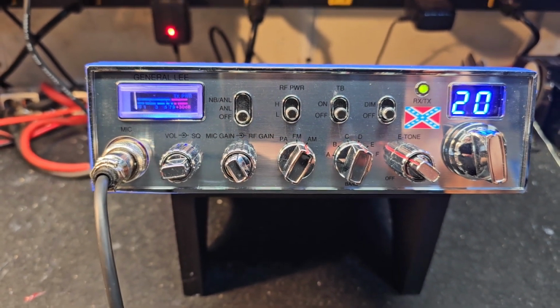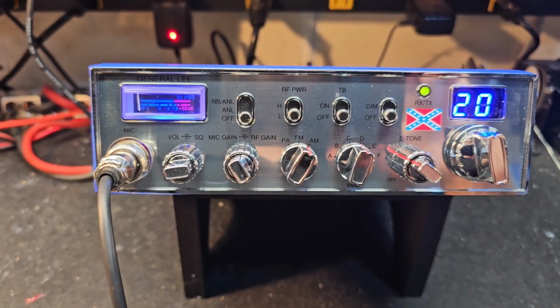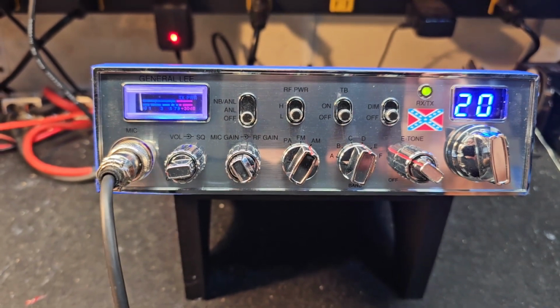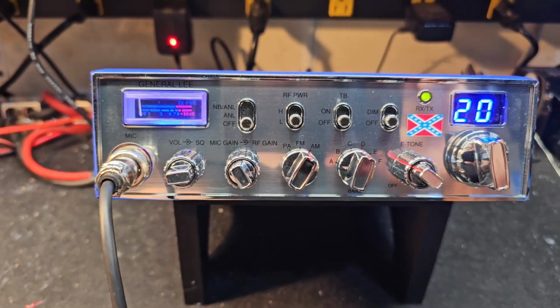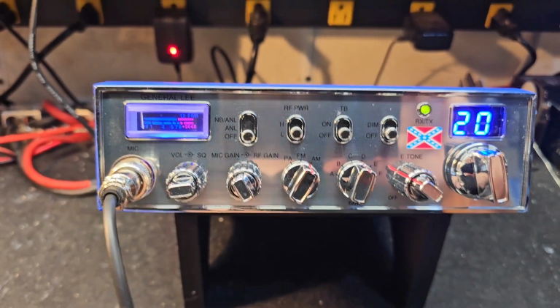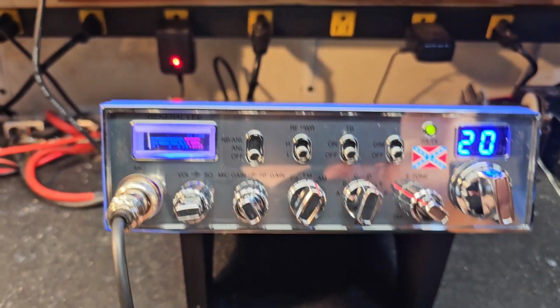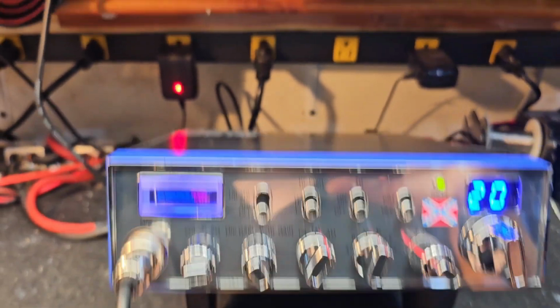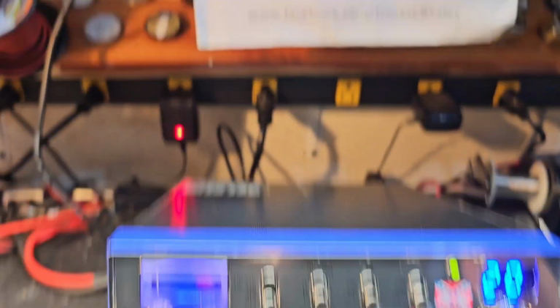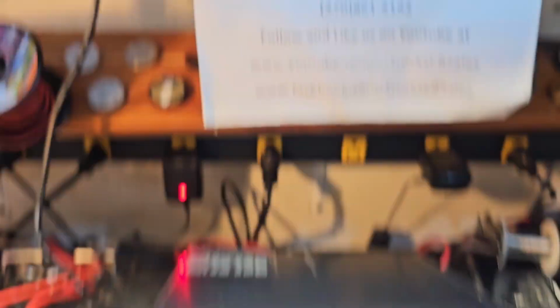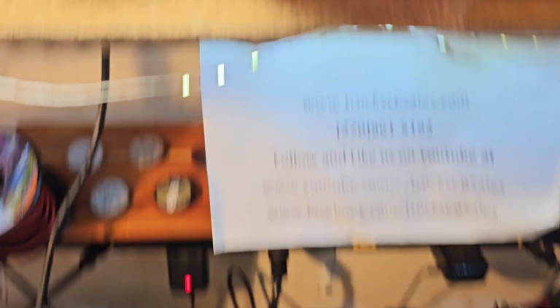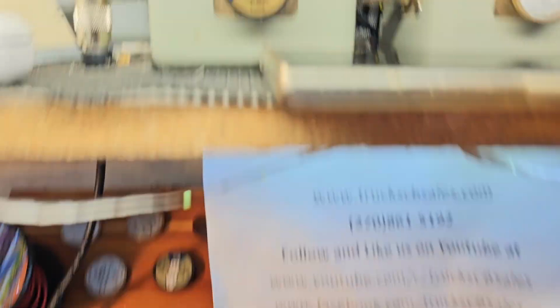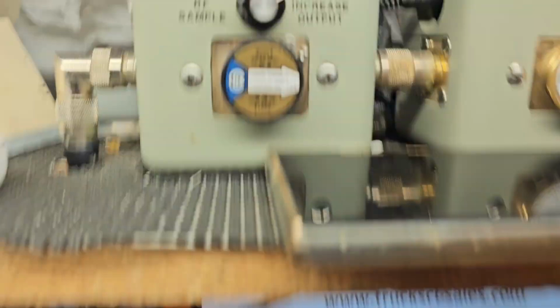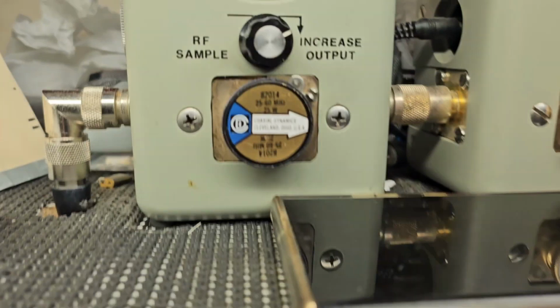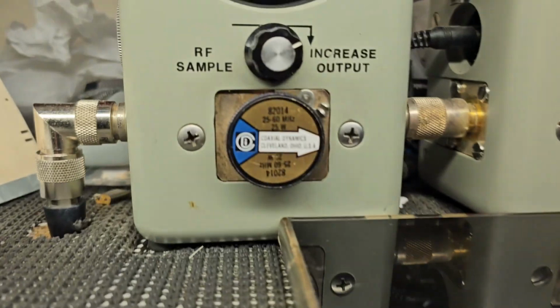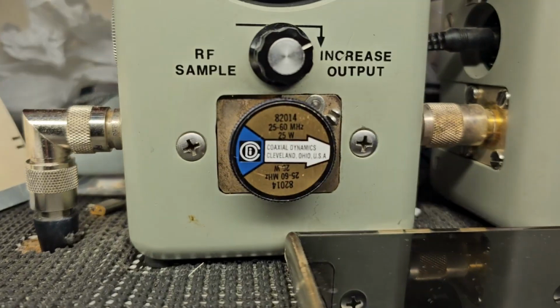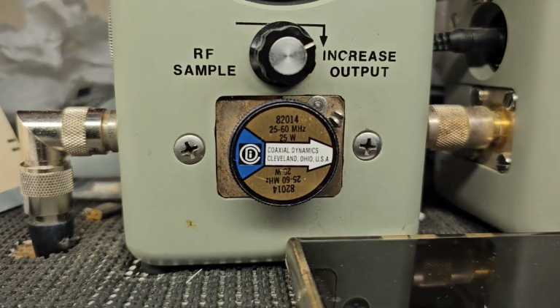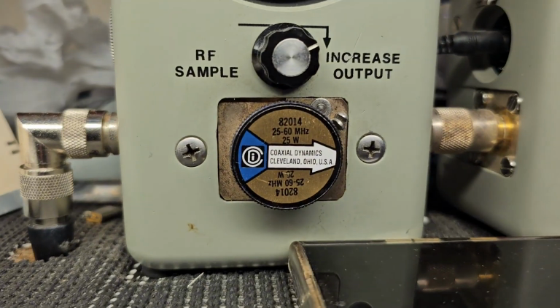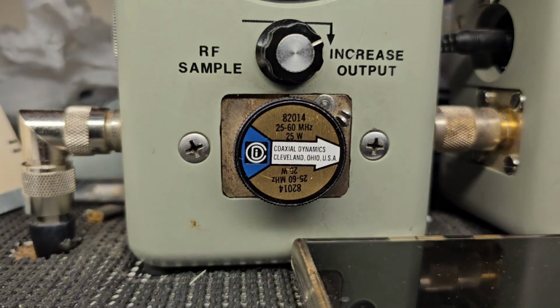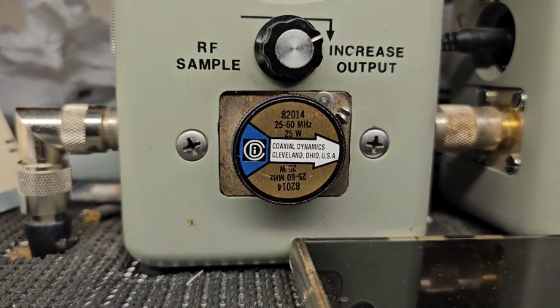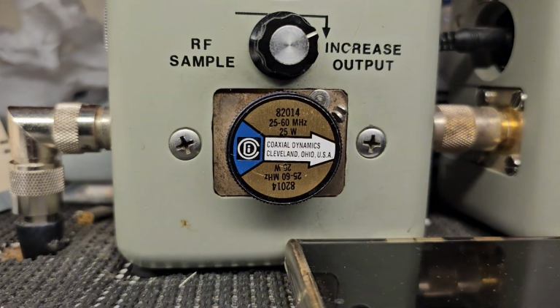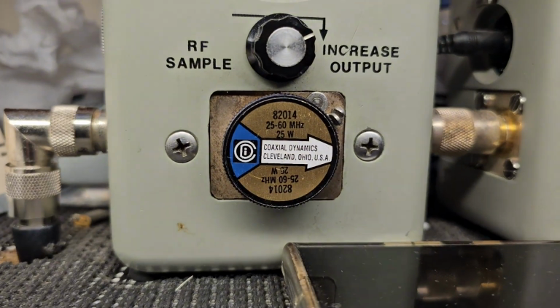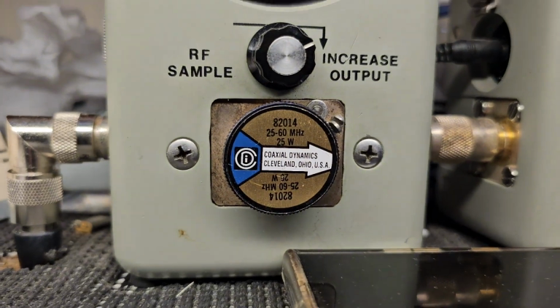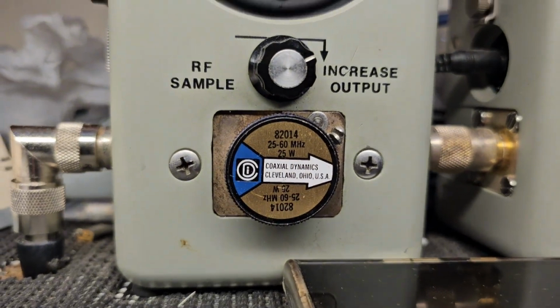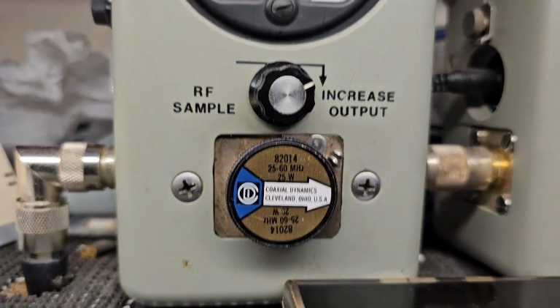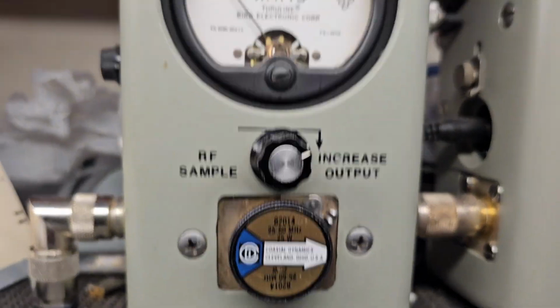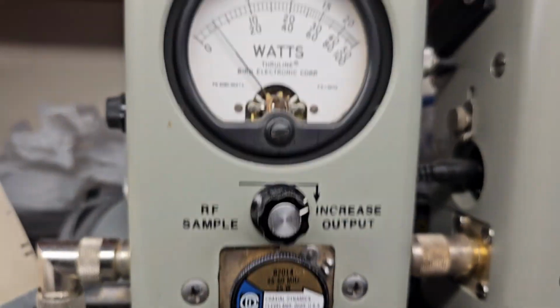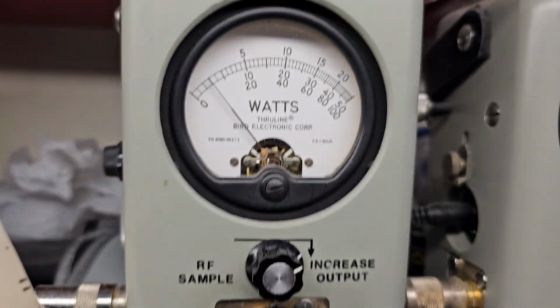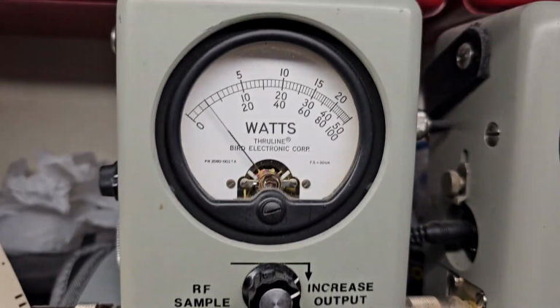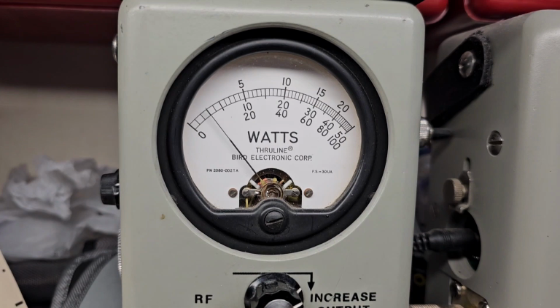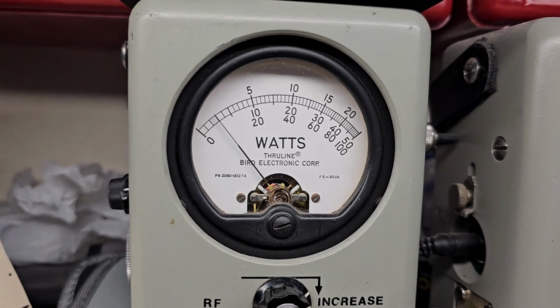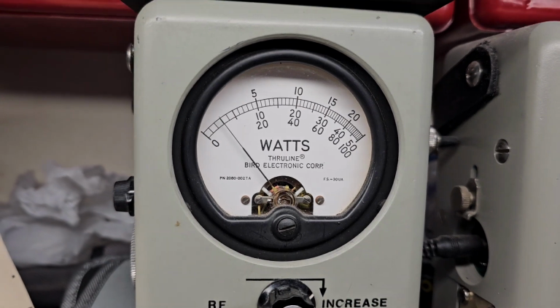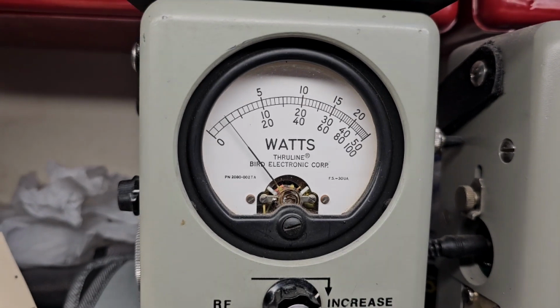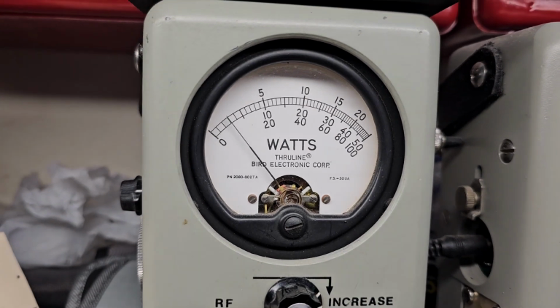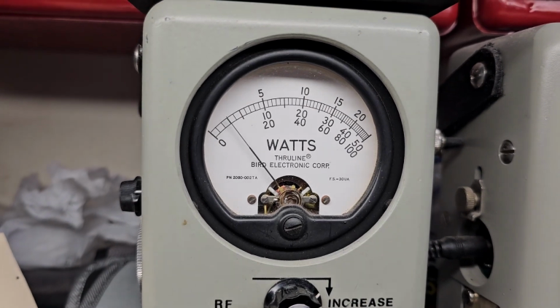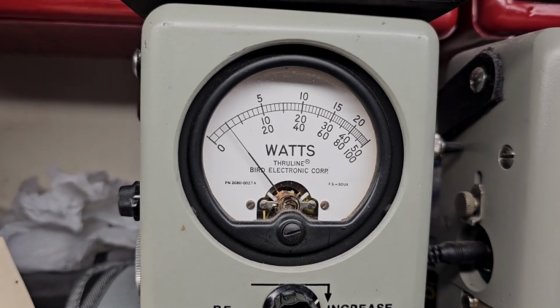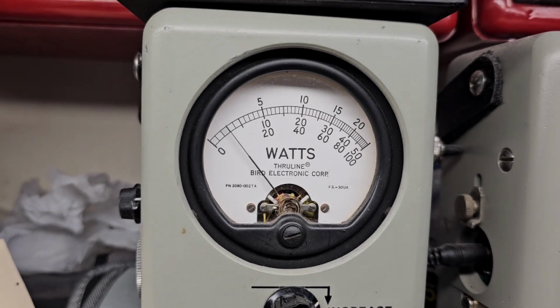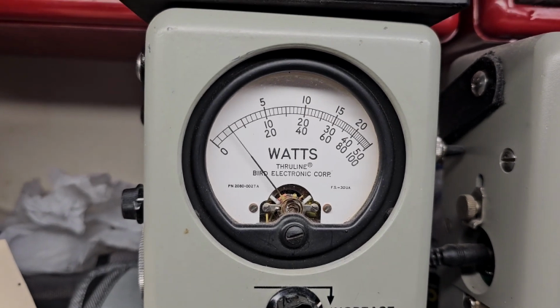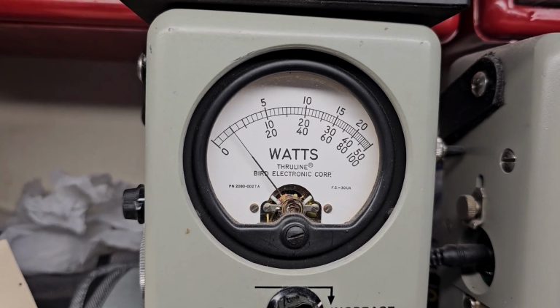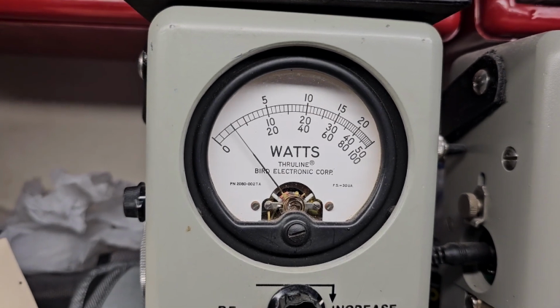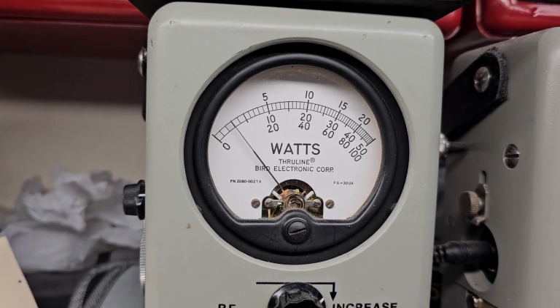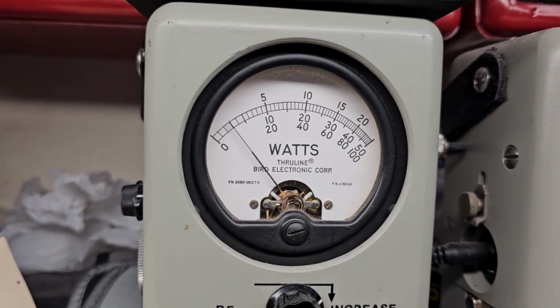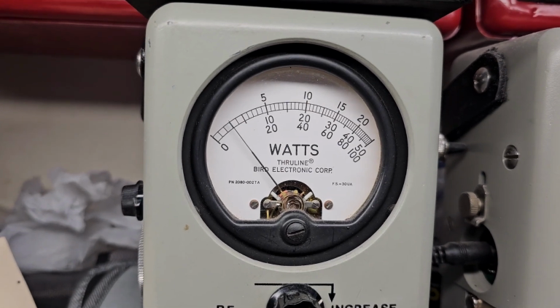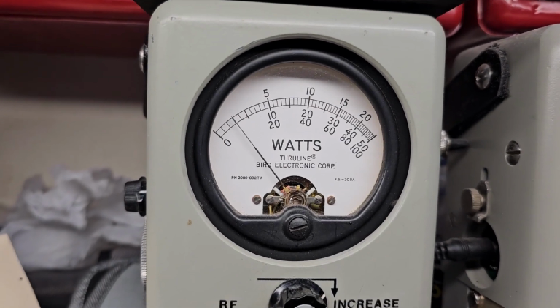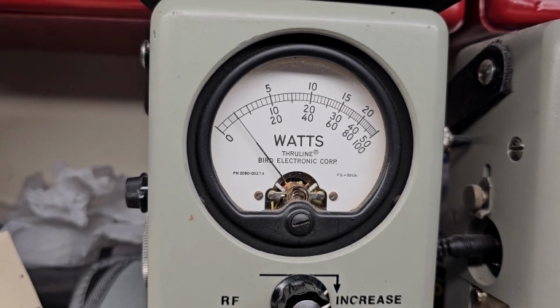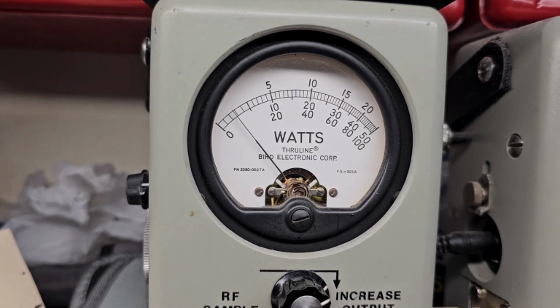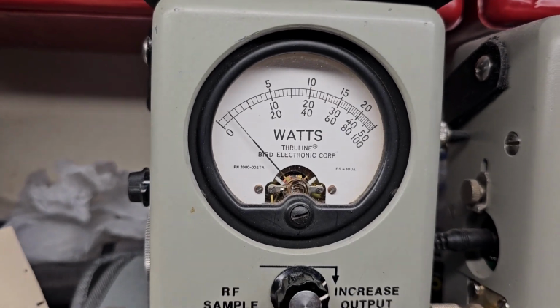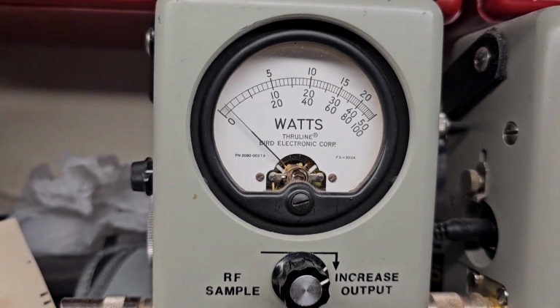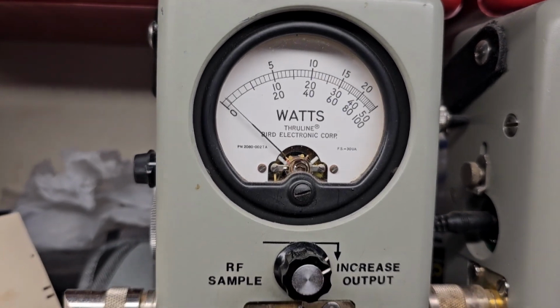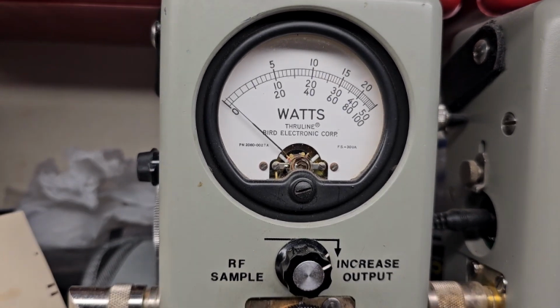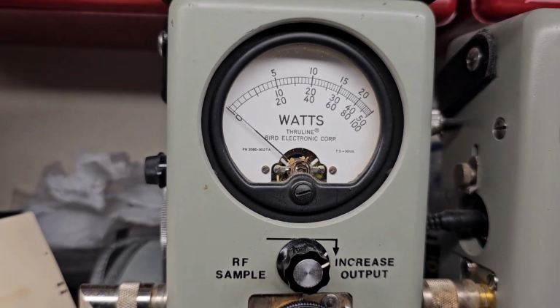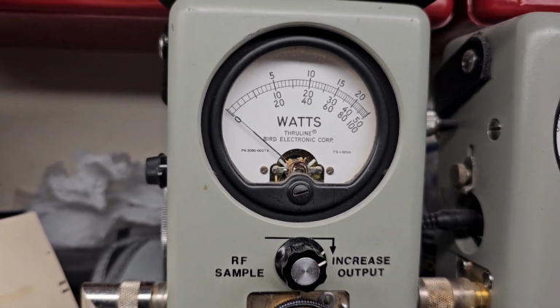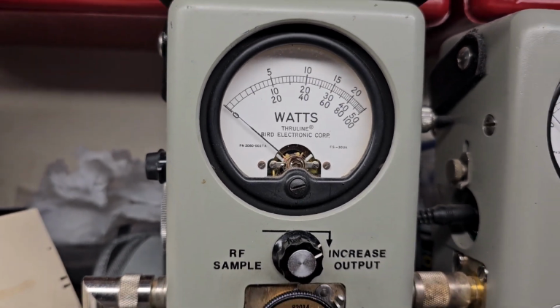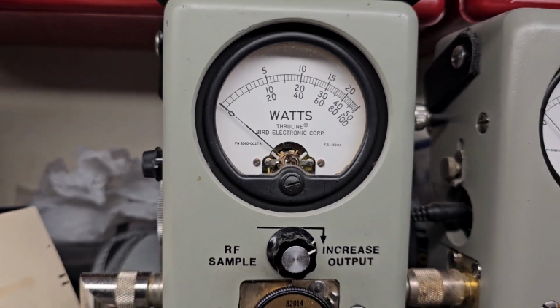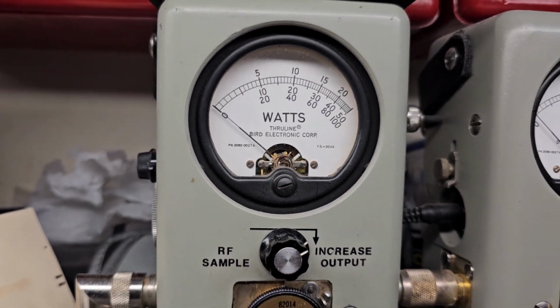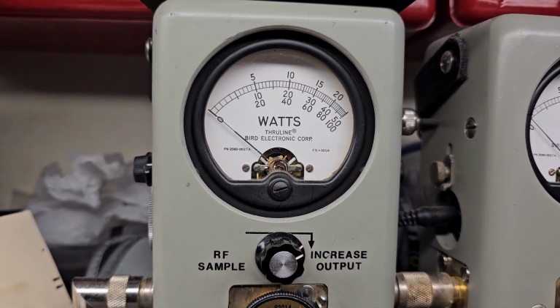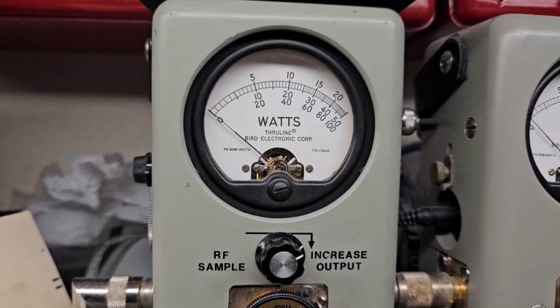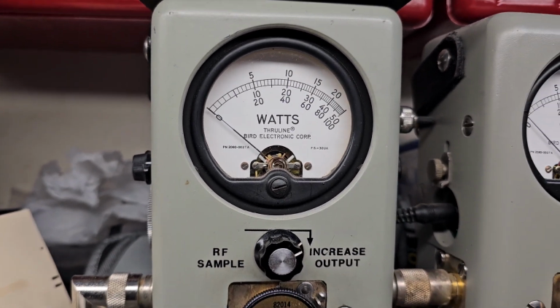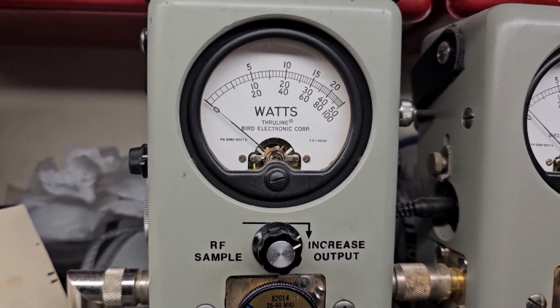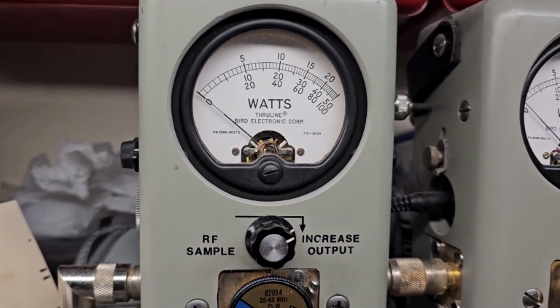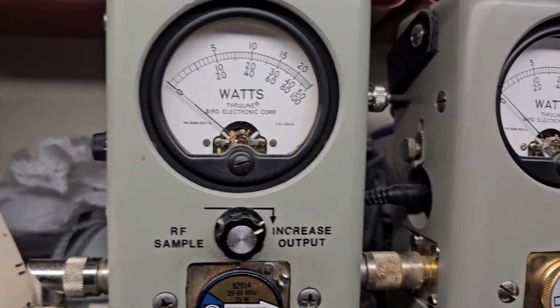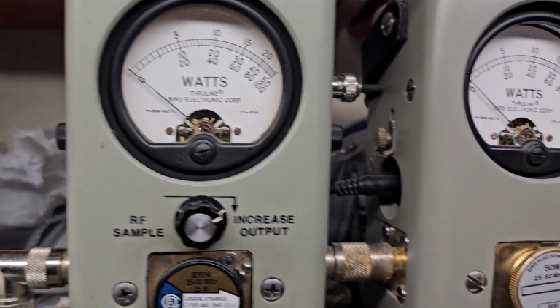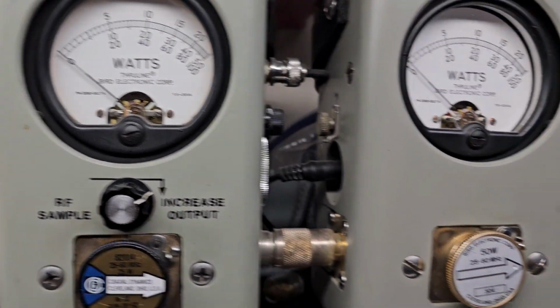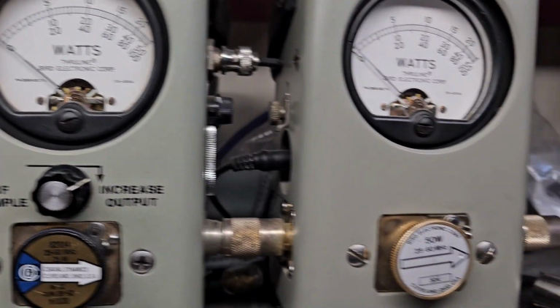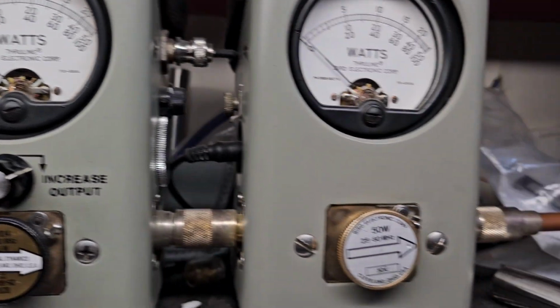I'll start the RF power on low with the 25 watt slug. There's a watt and a half carrier — that way you decide to run an amp.